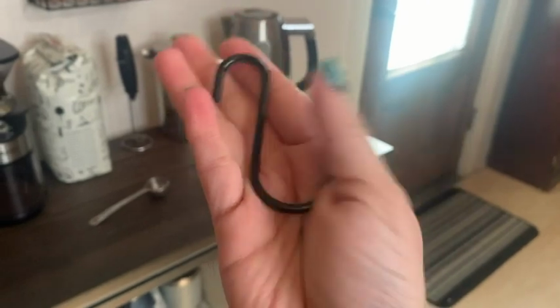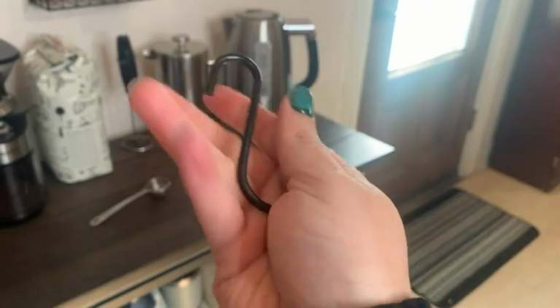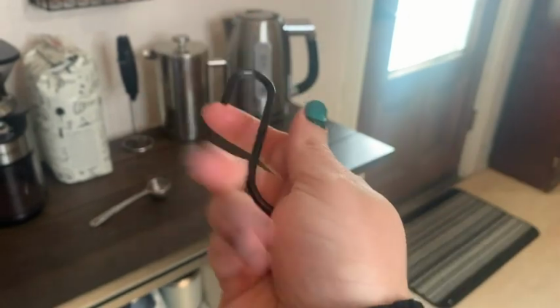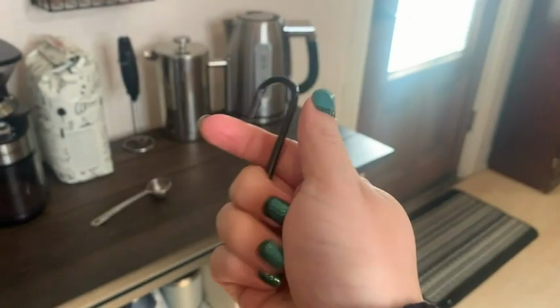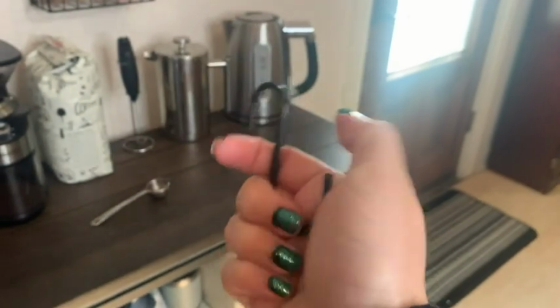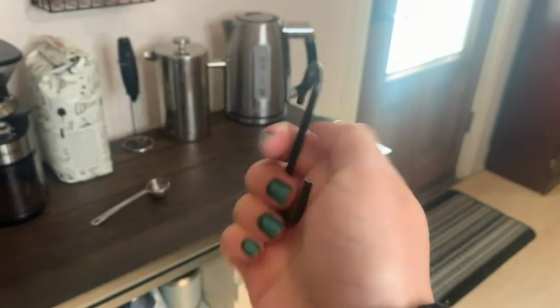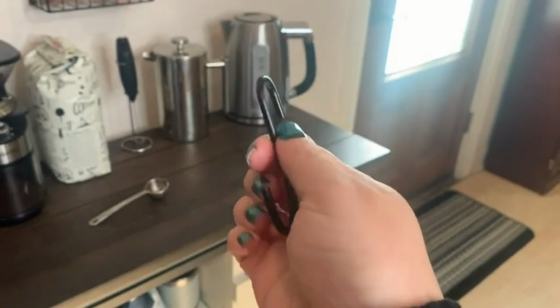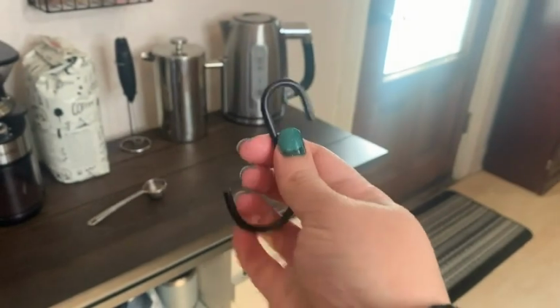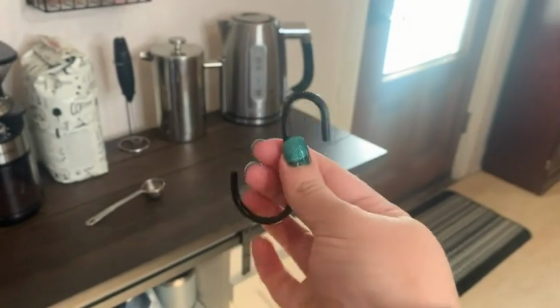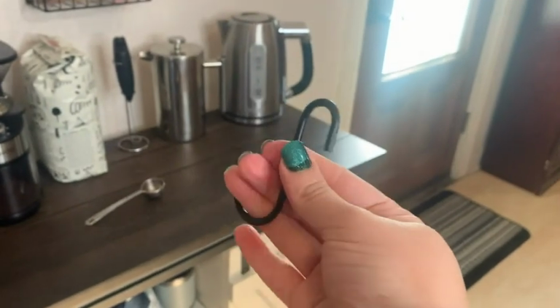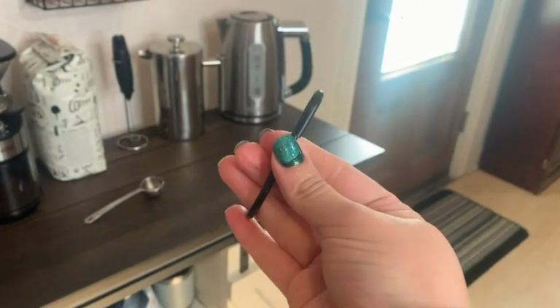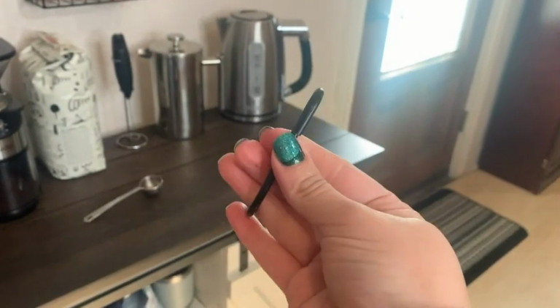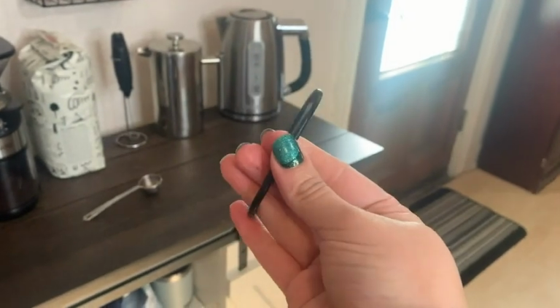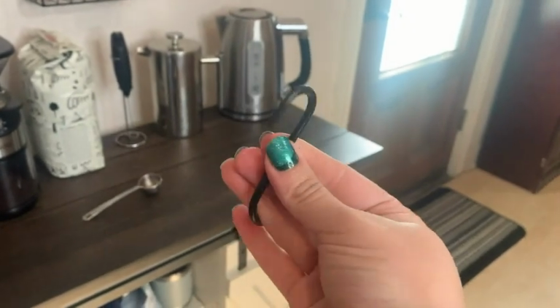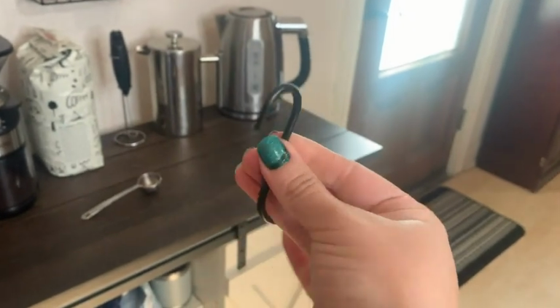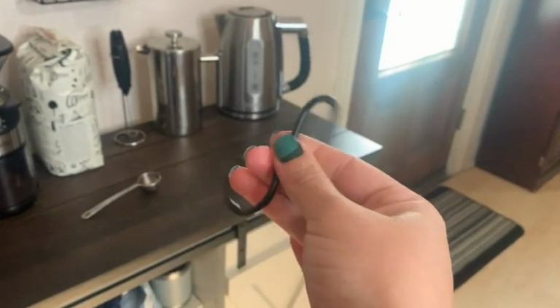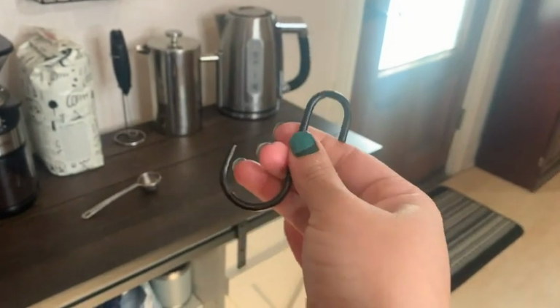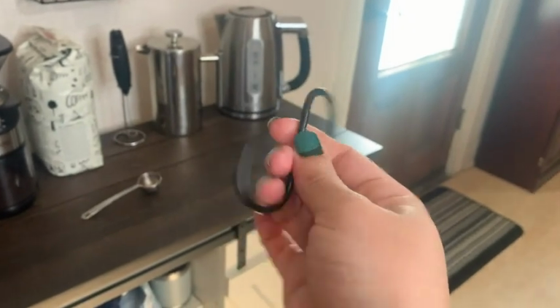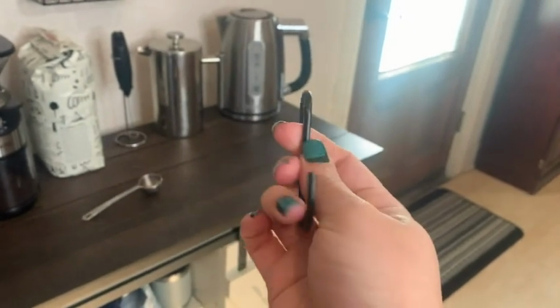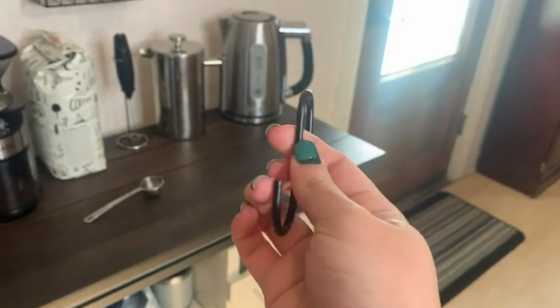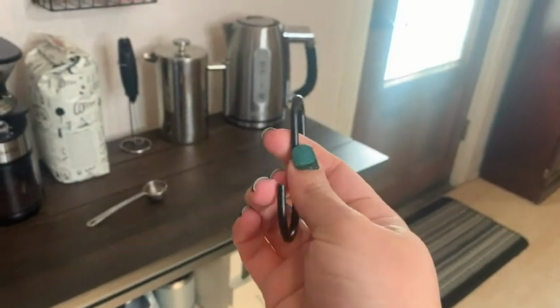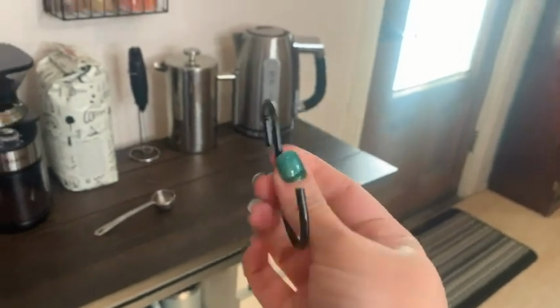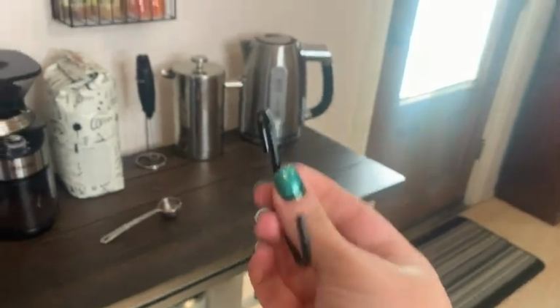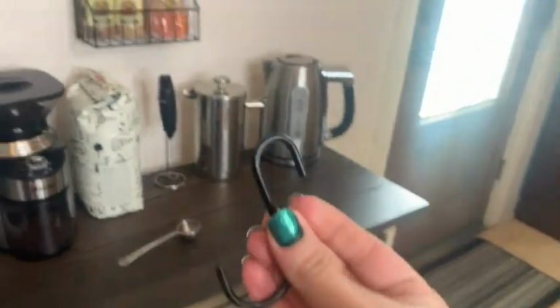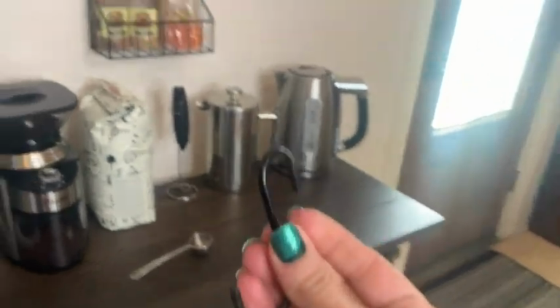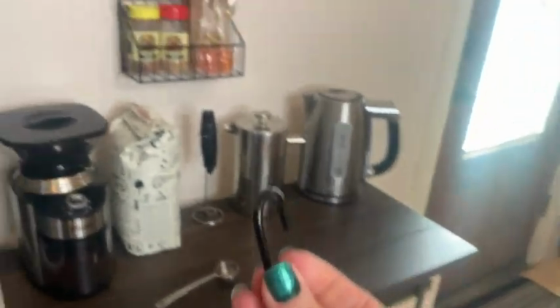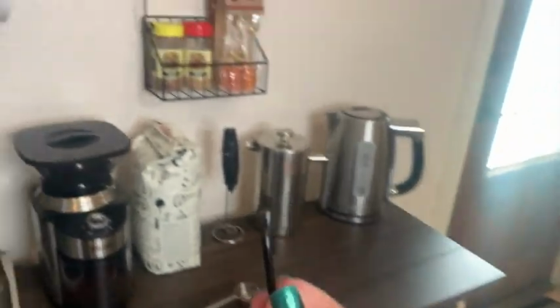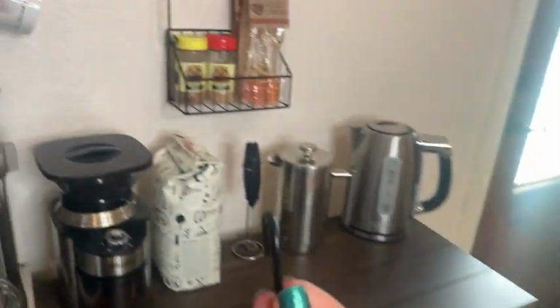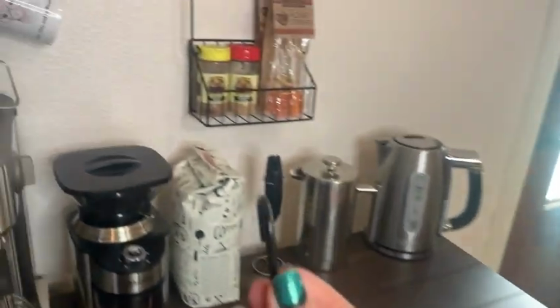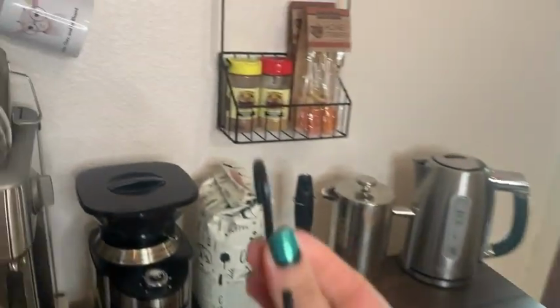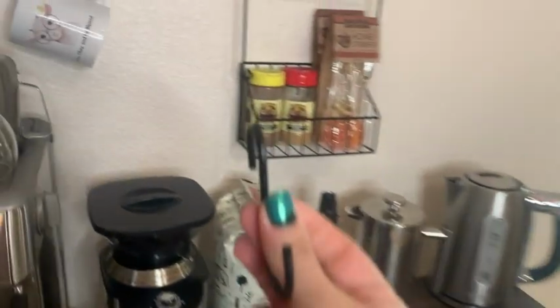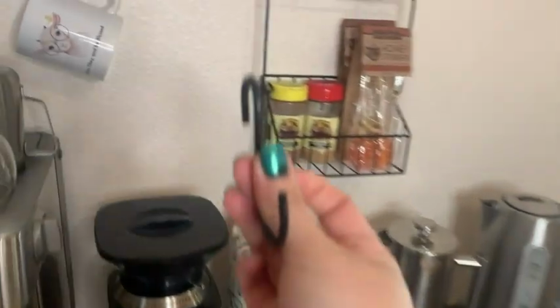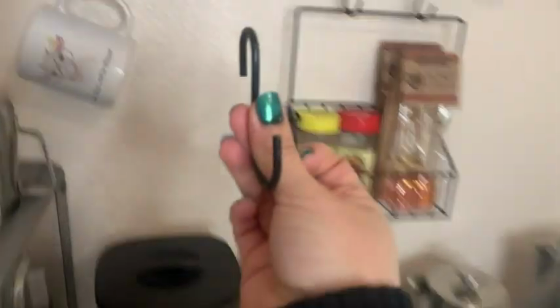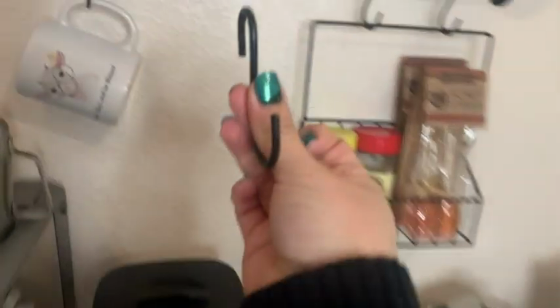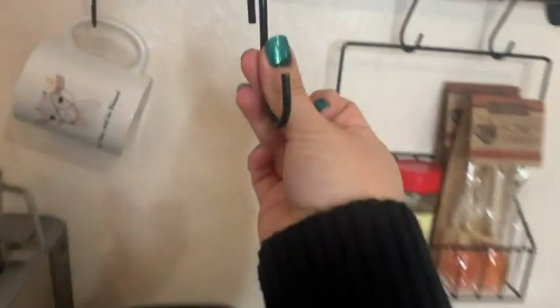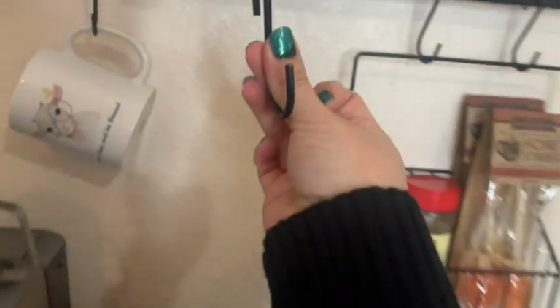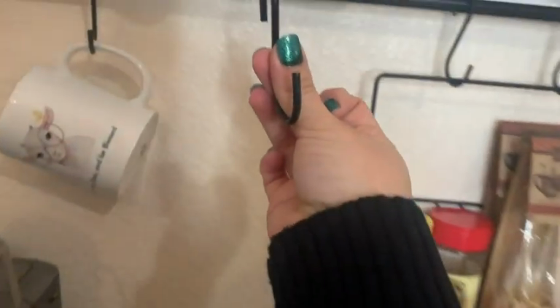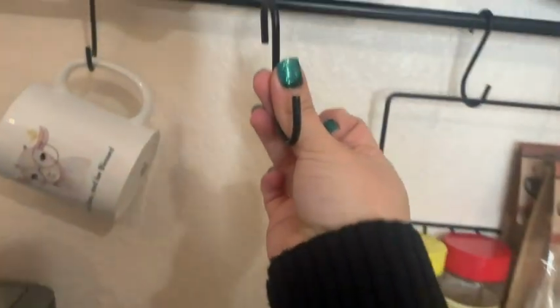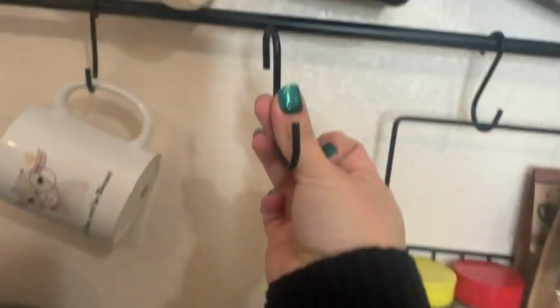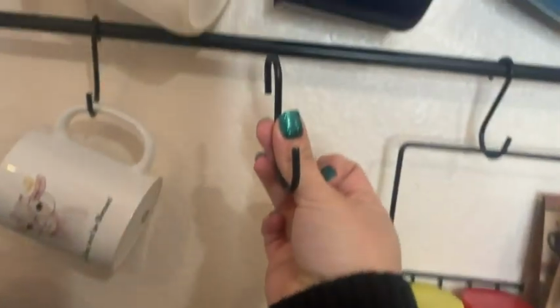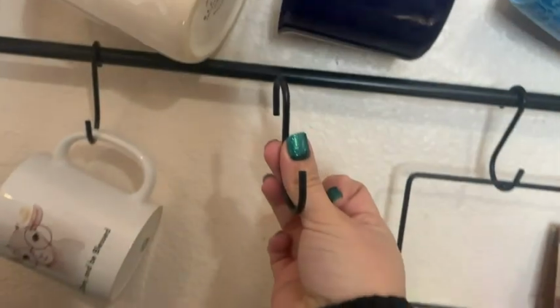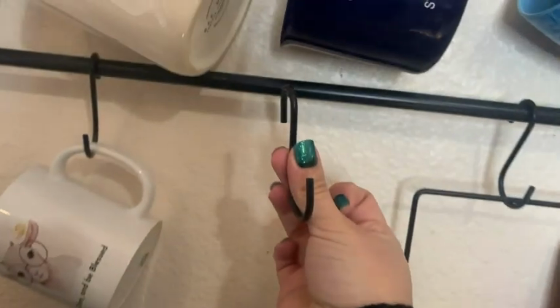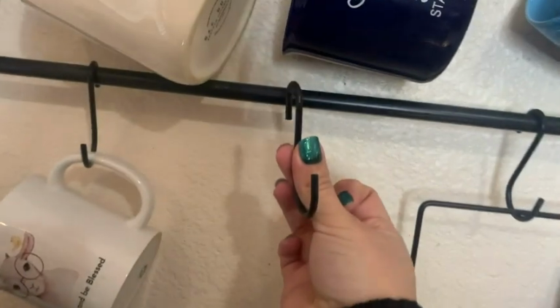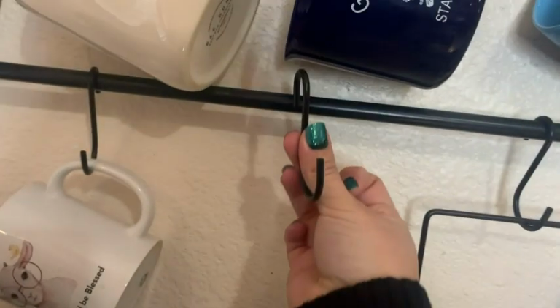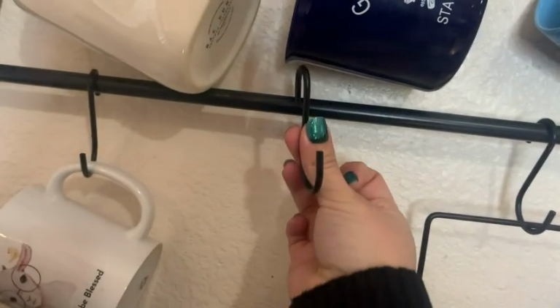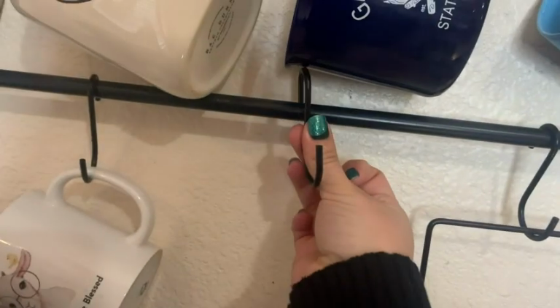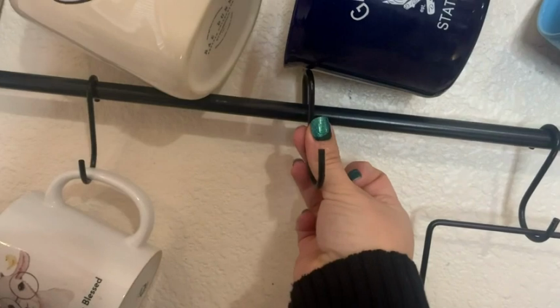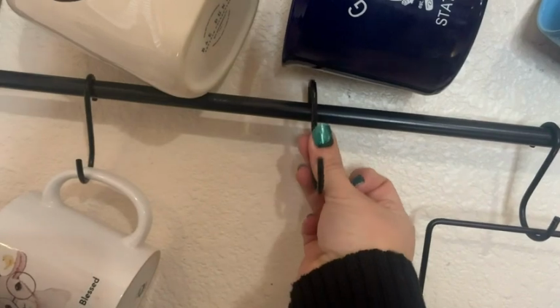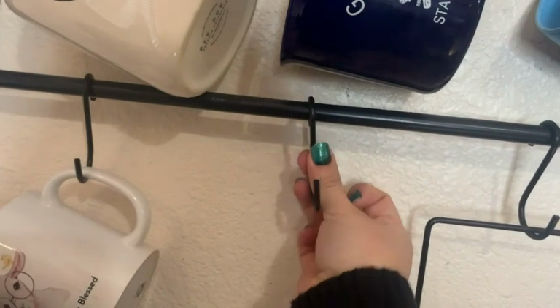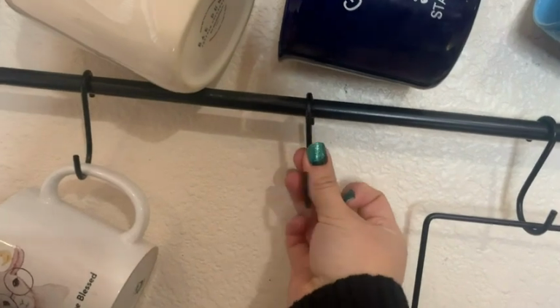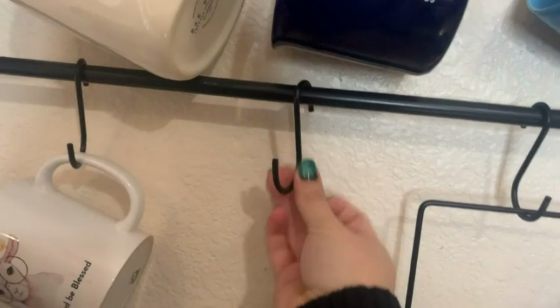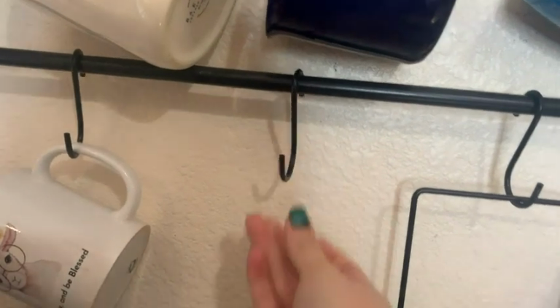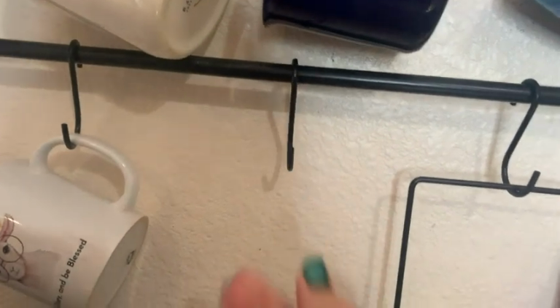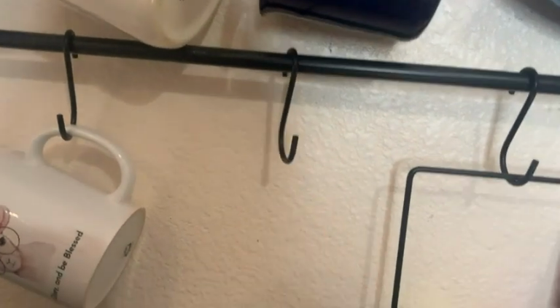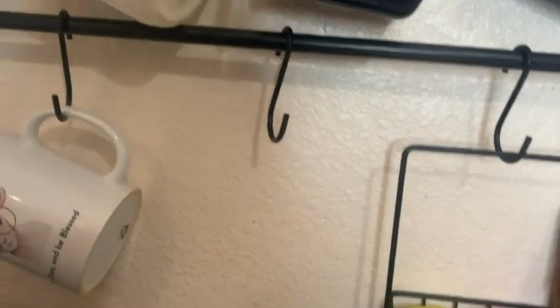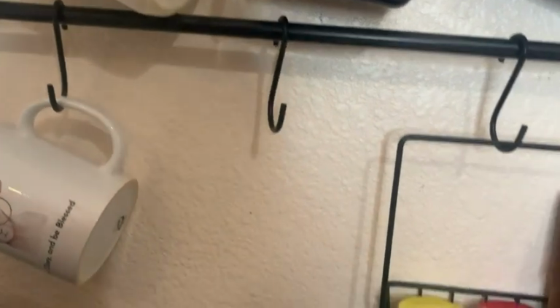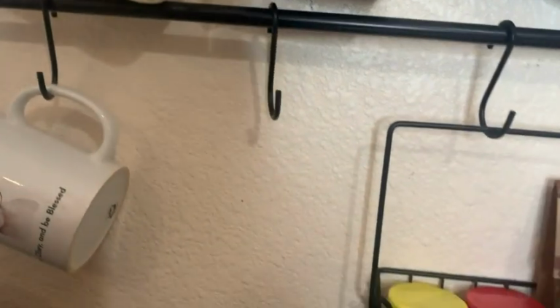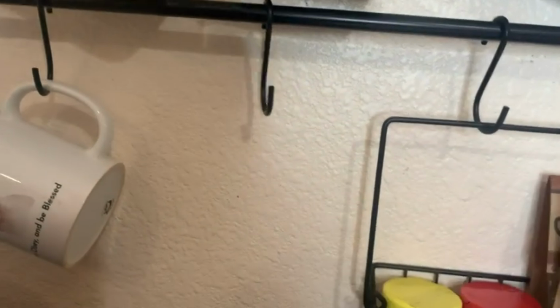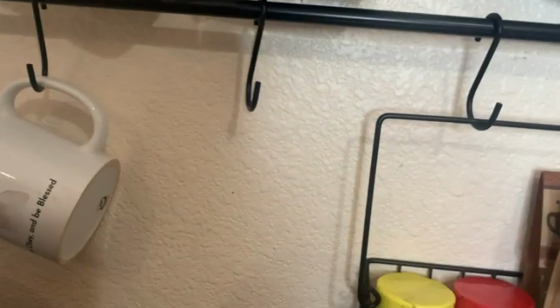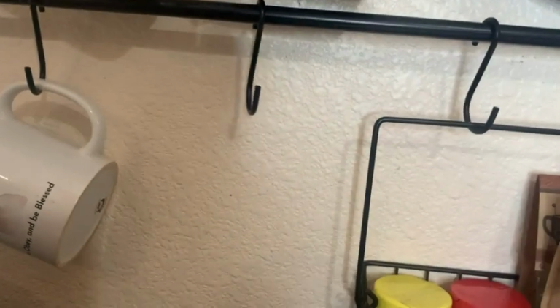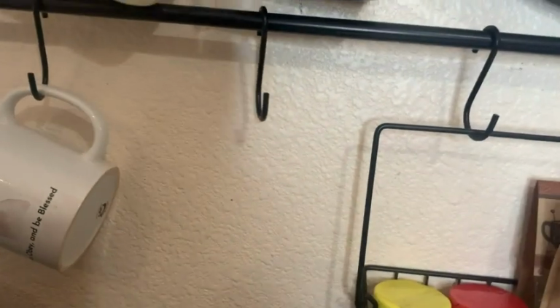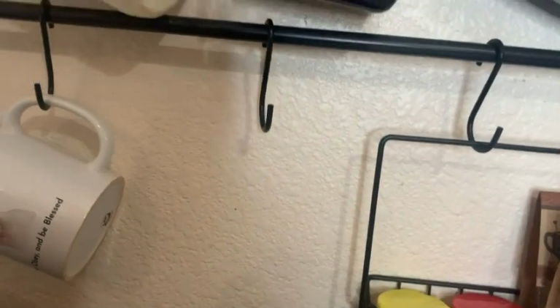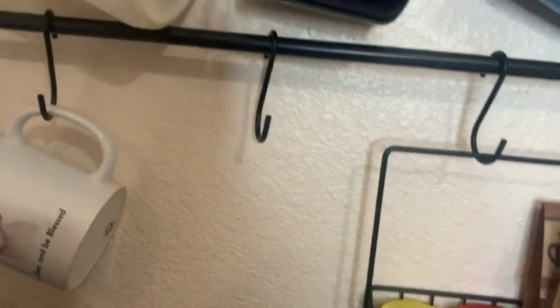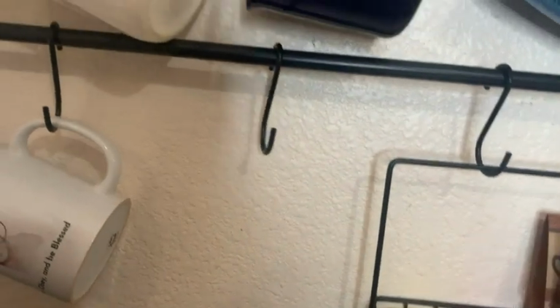Here's a closer look at the hook. Super easy to put on — you just place it on top of the rod and there's nothing to it.